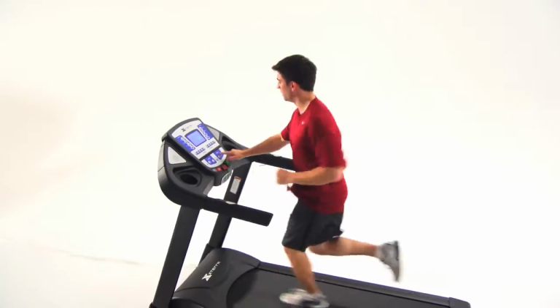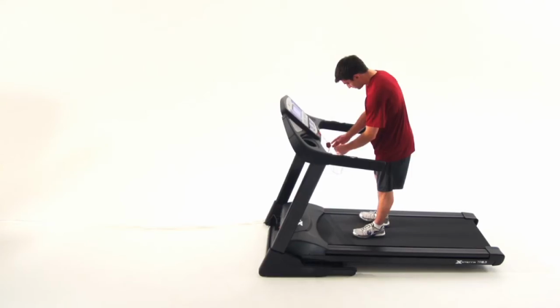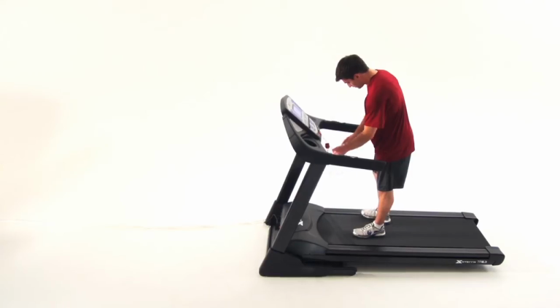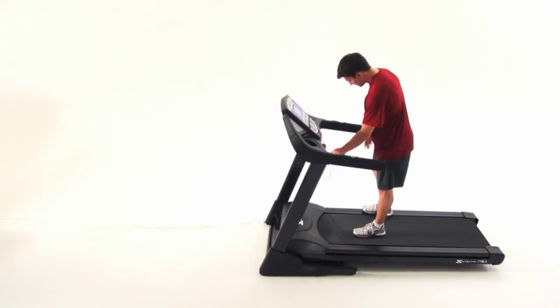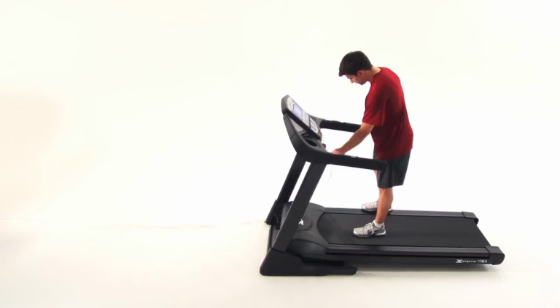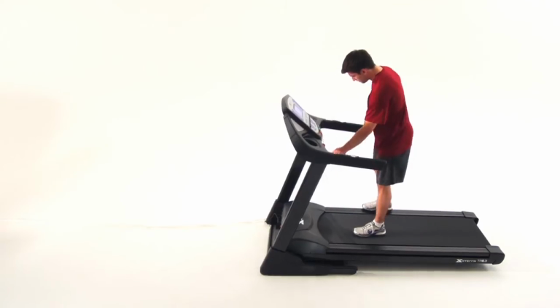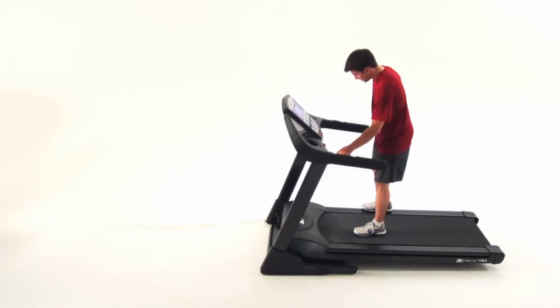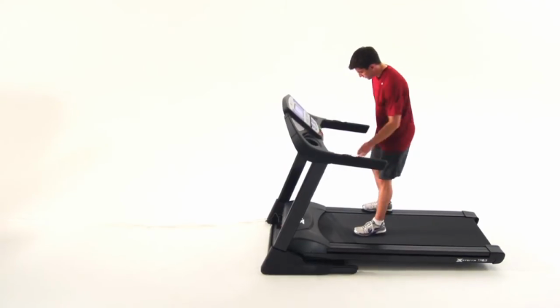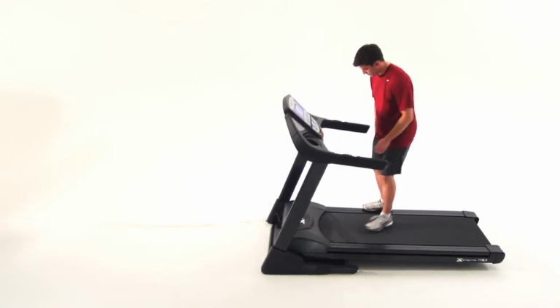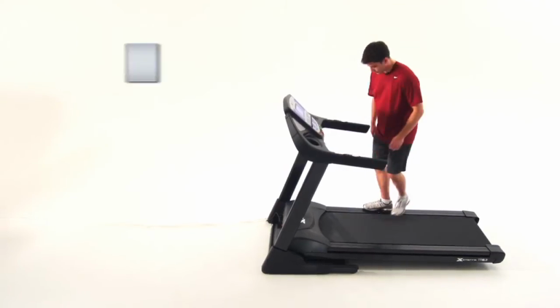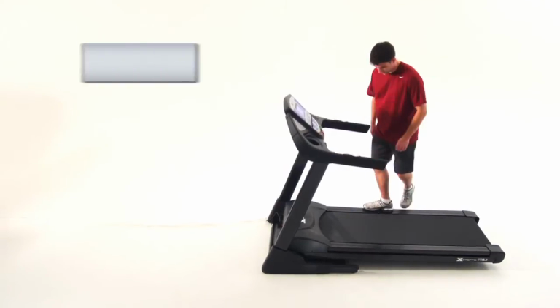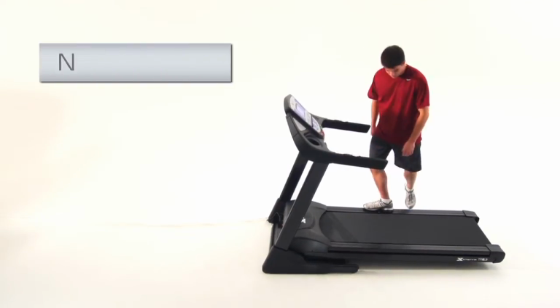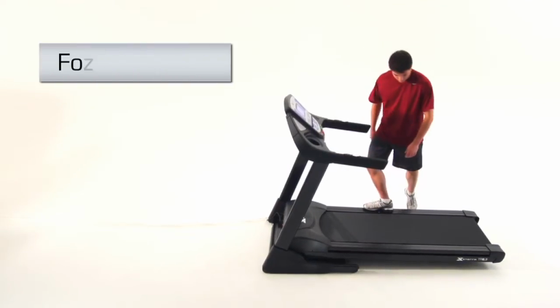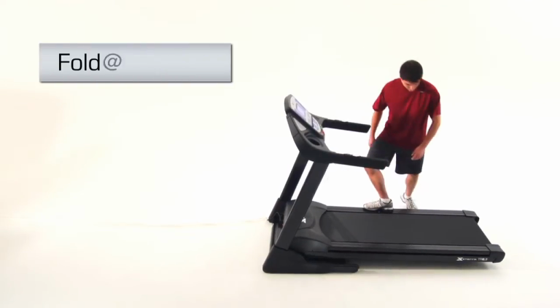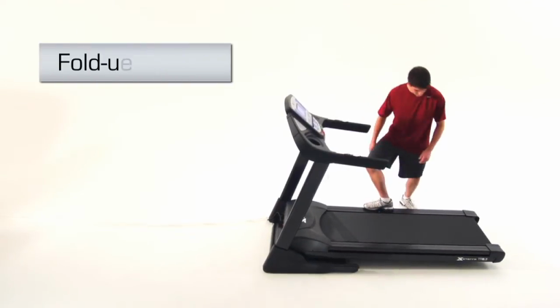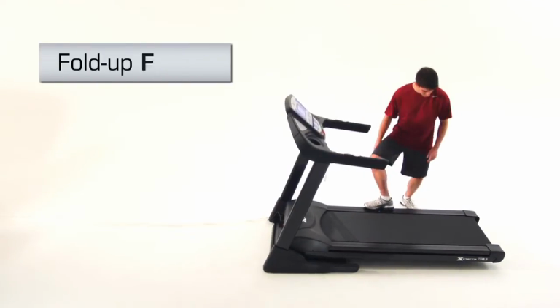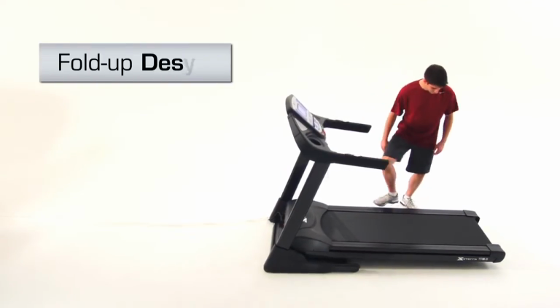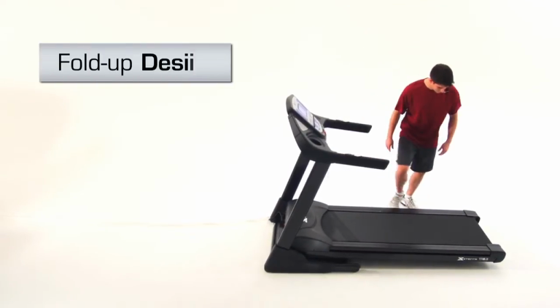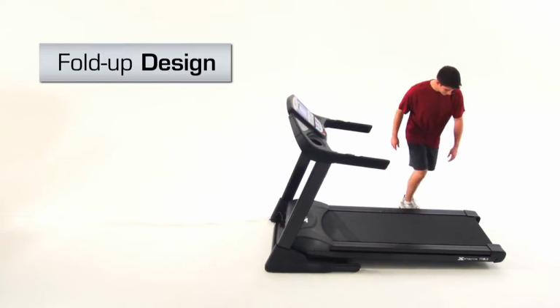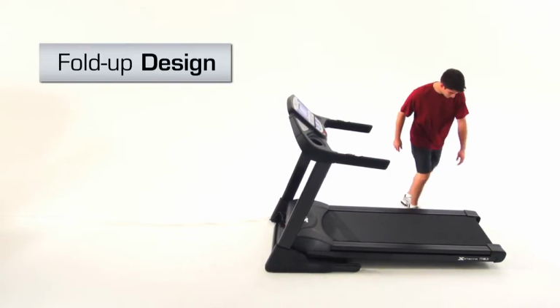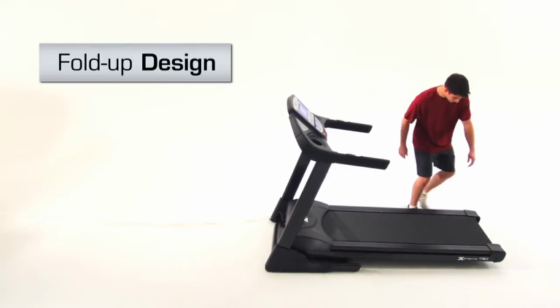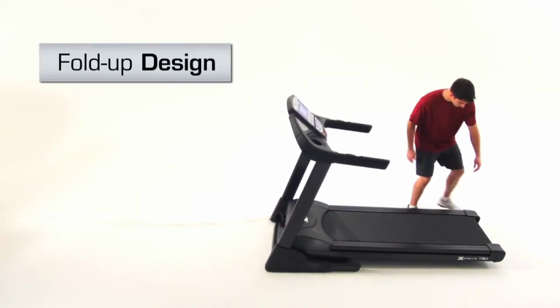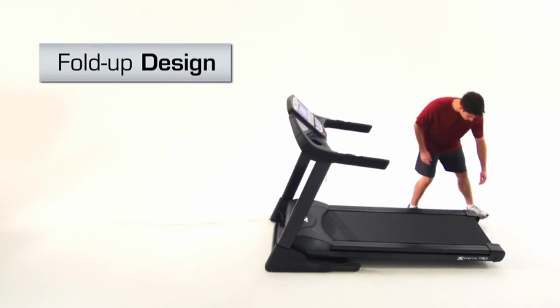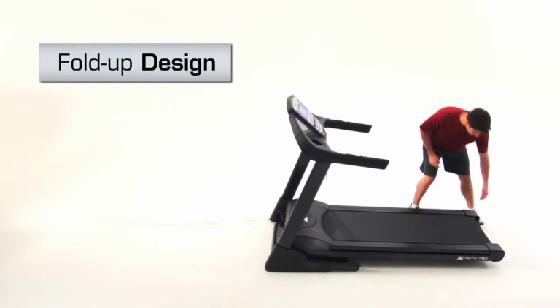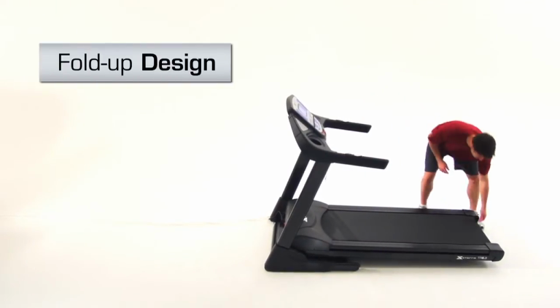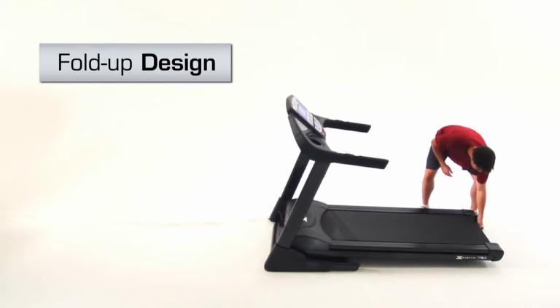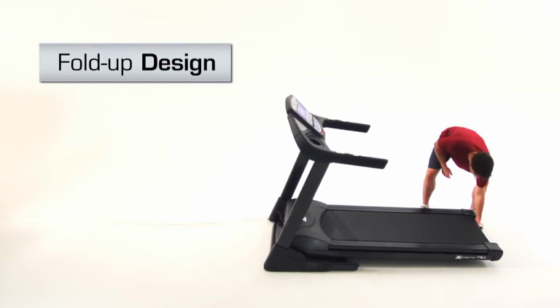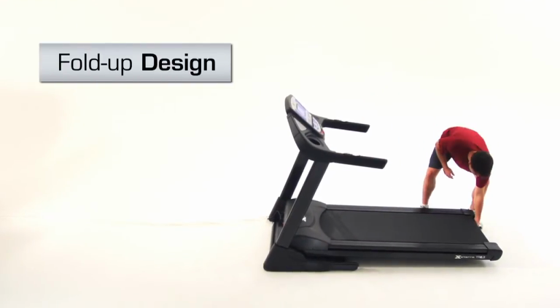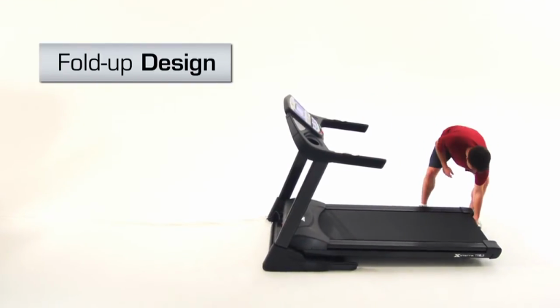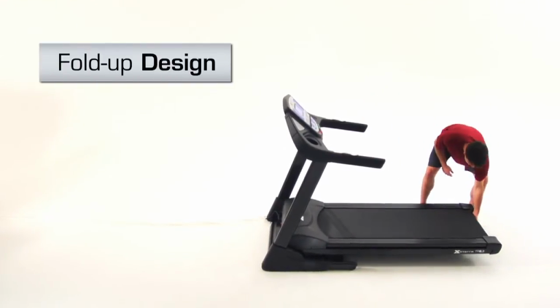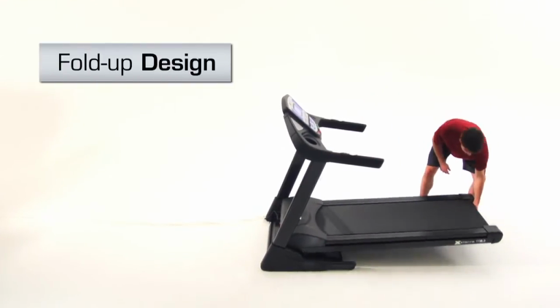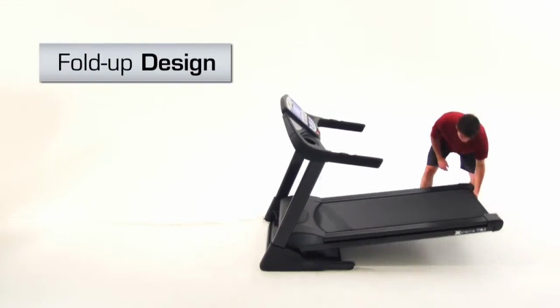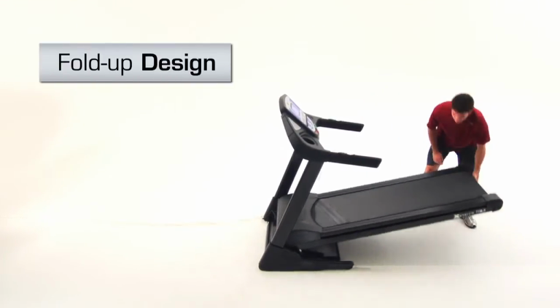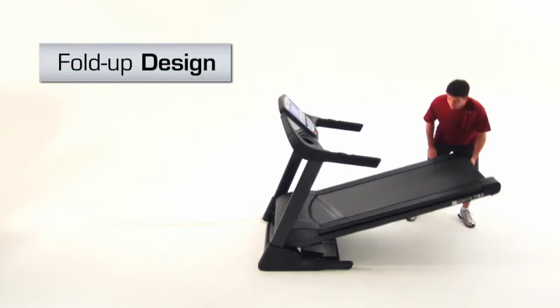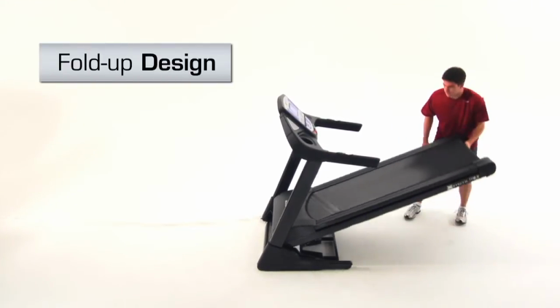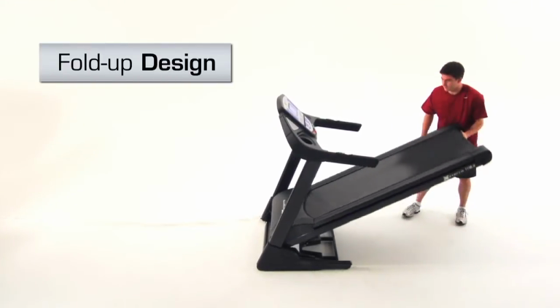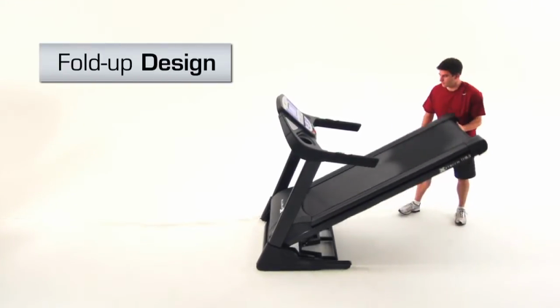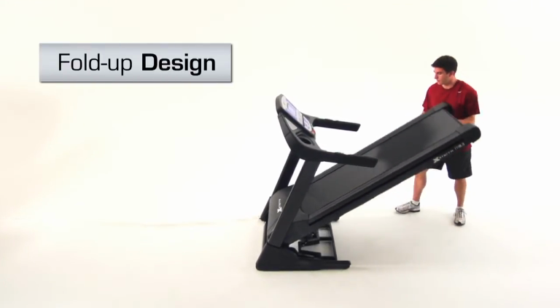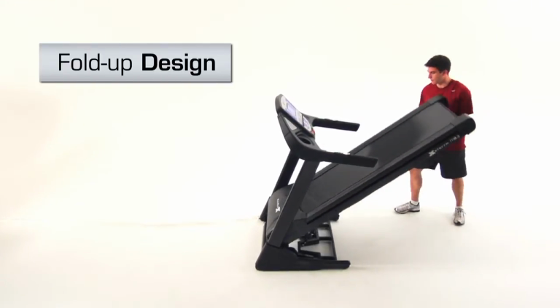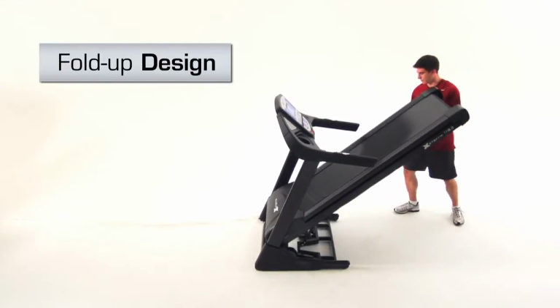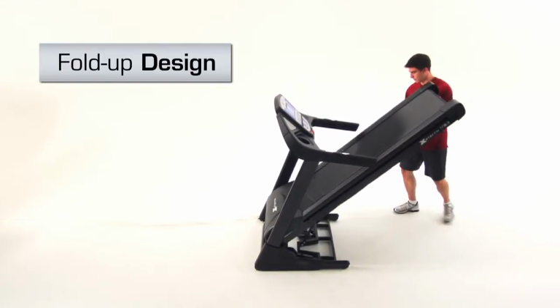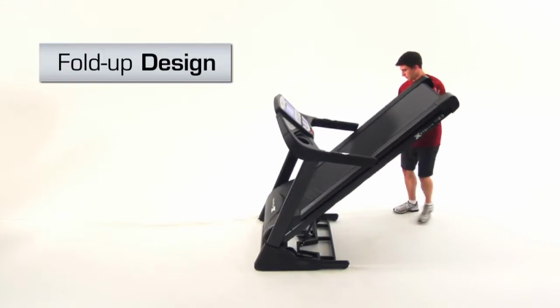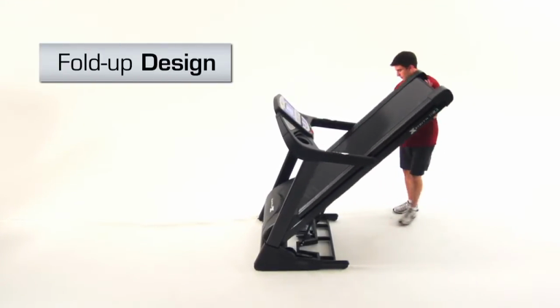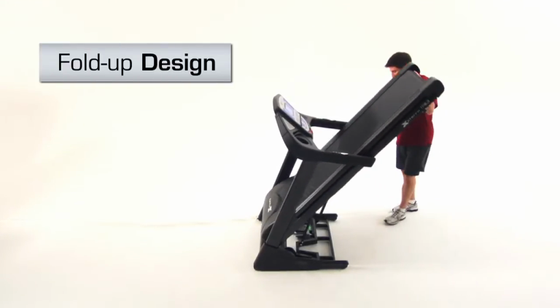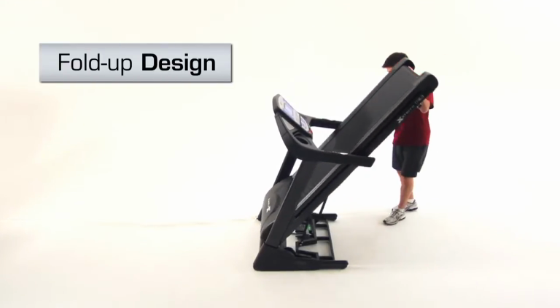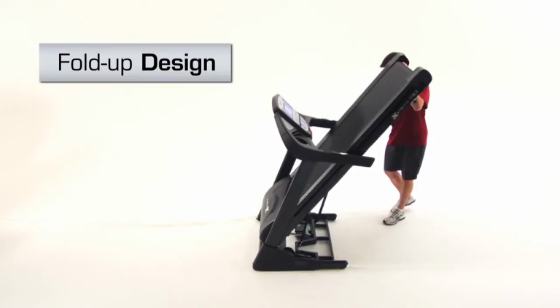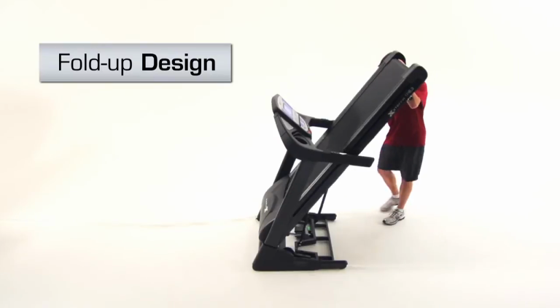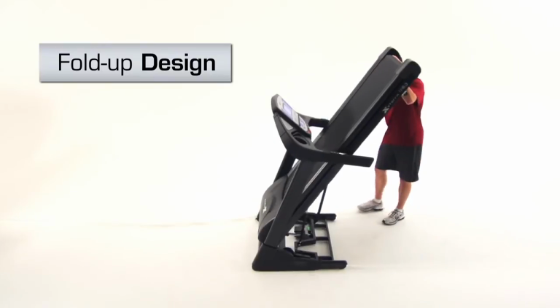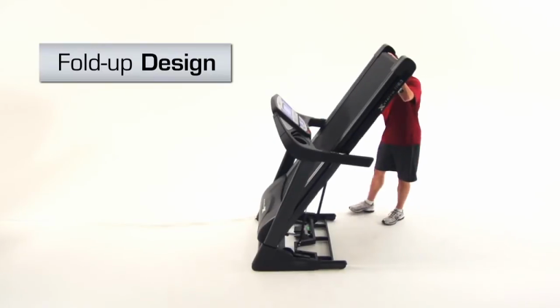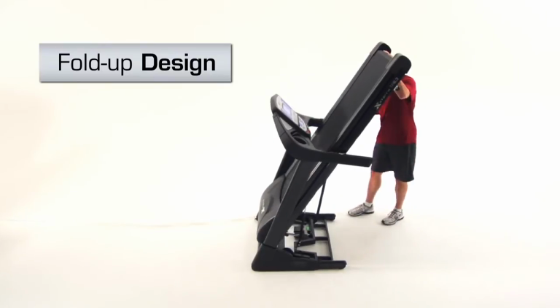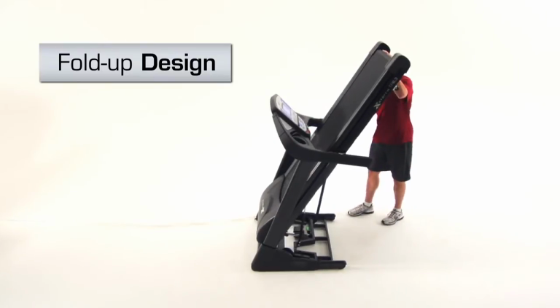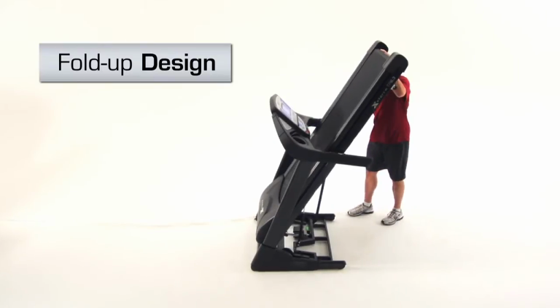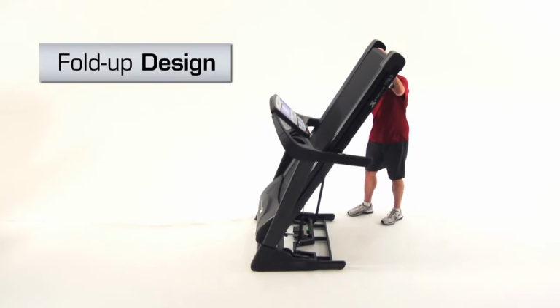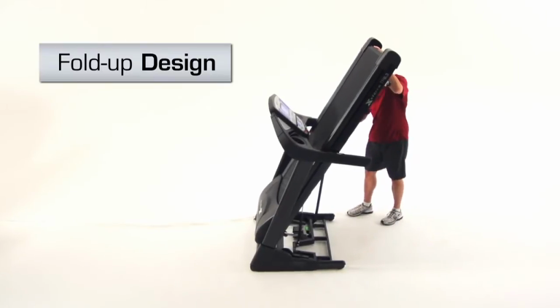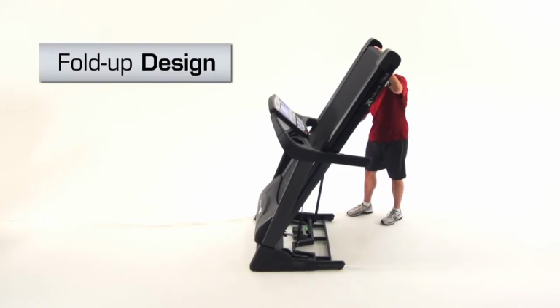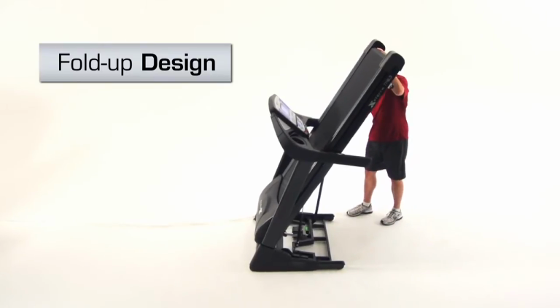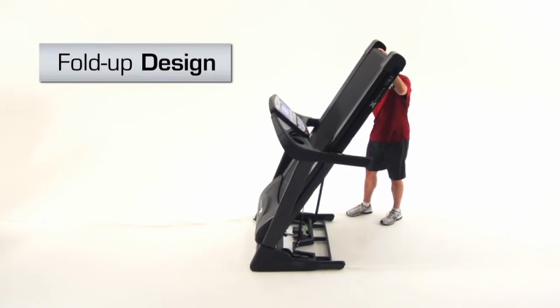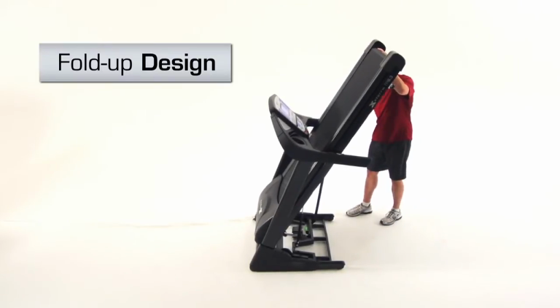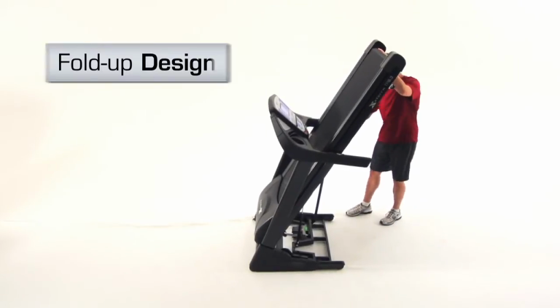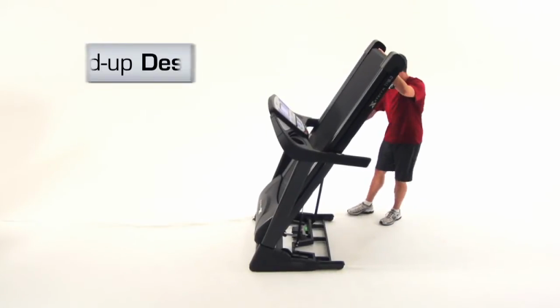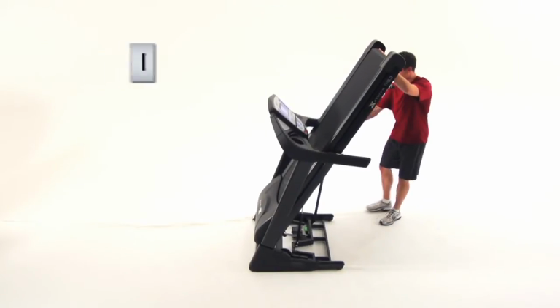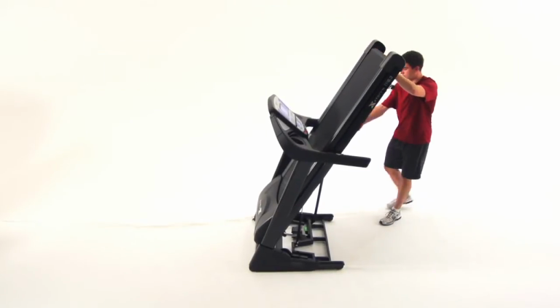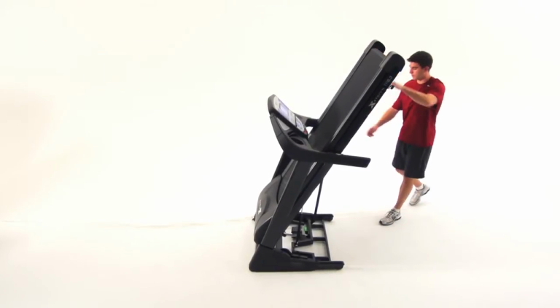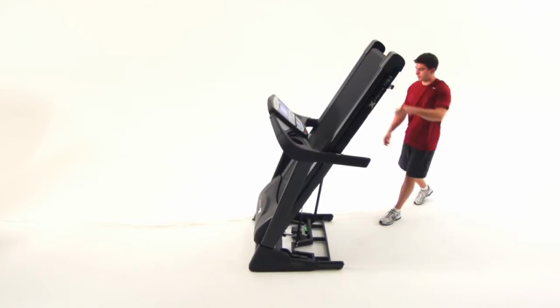When you've completed your routine, the space-saving fold-up design will allow you to easily maneuver the unit out of the way.